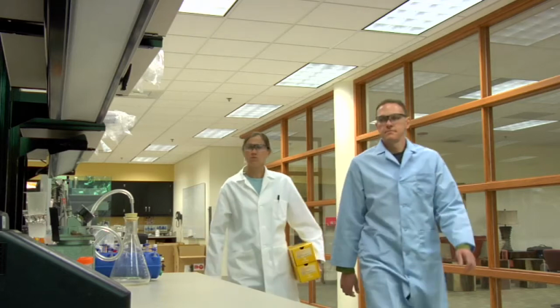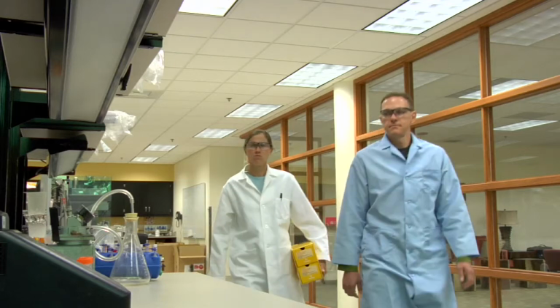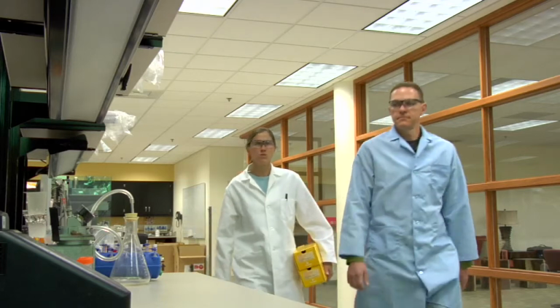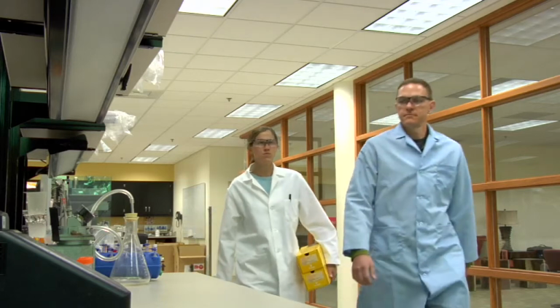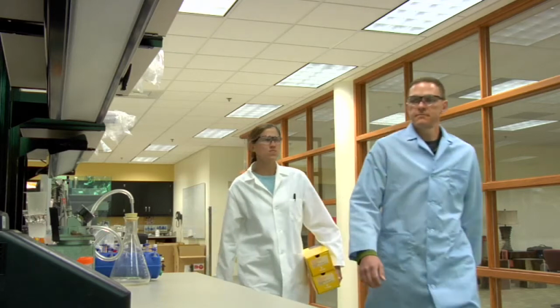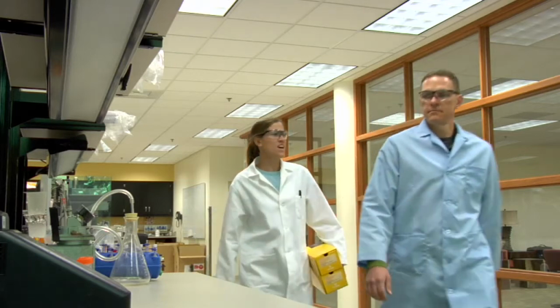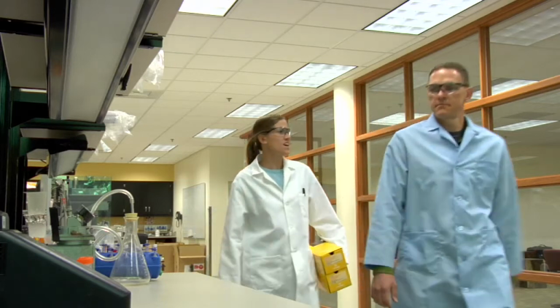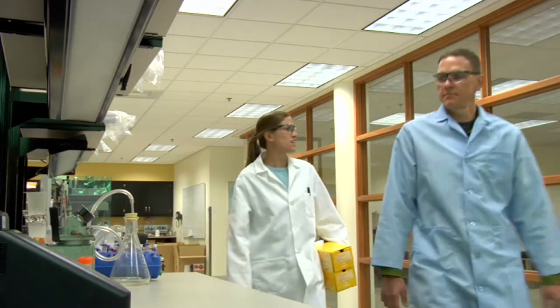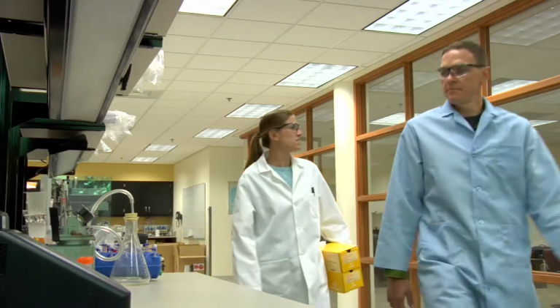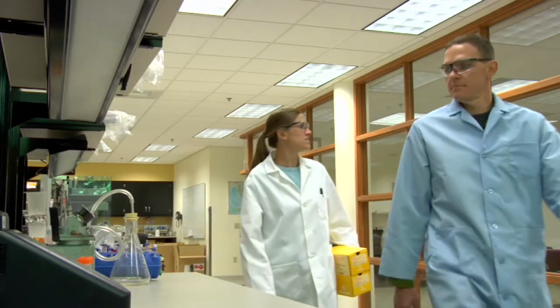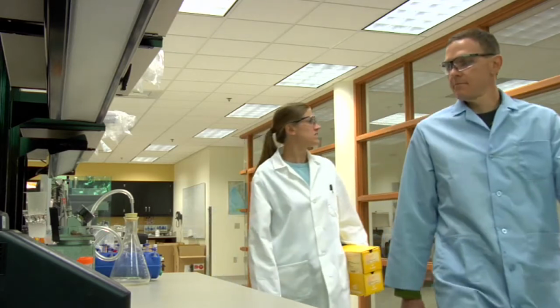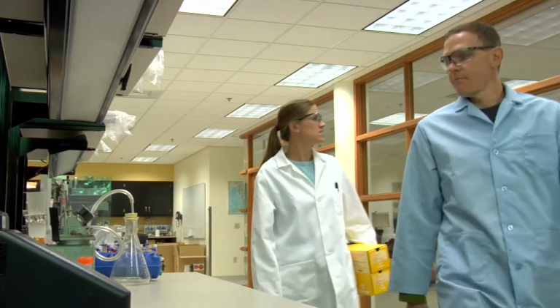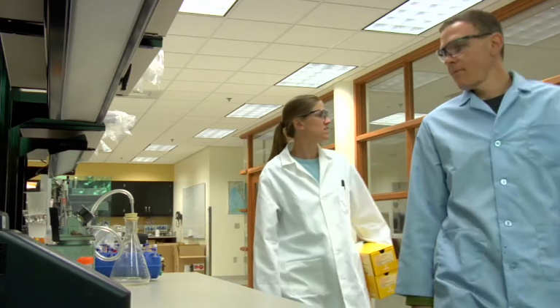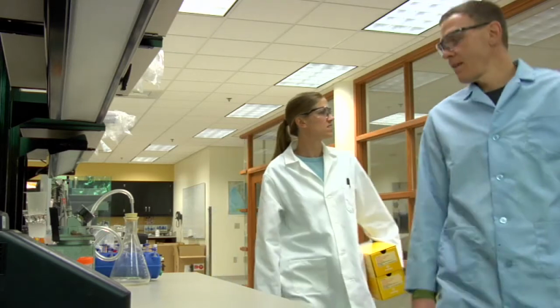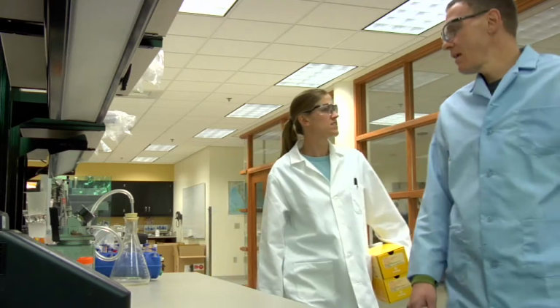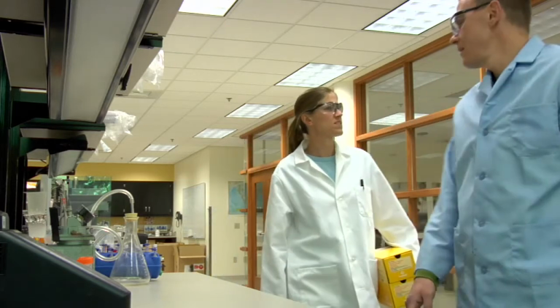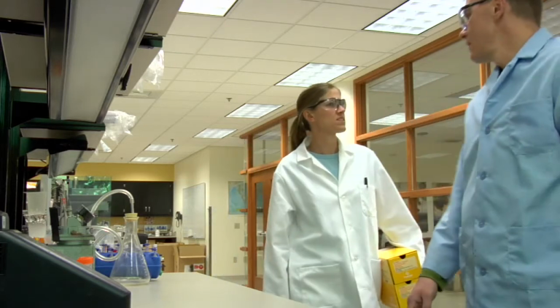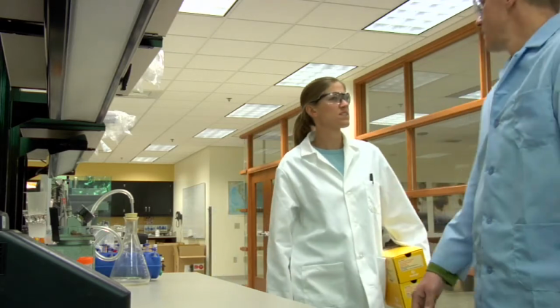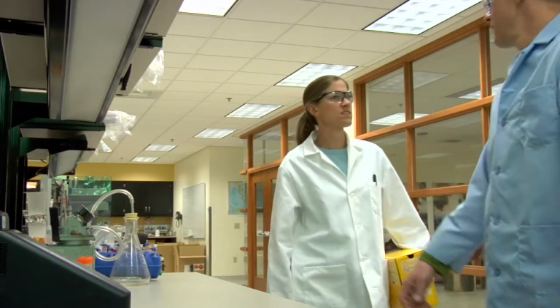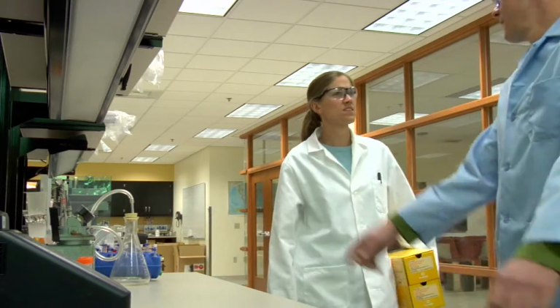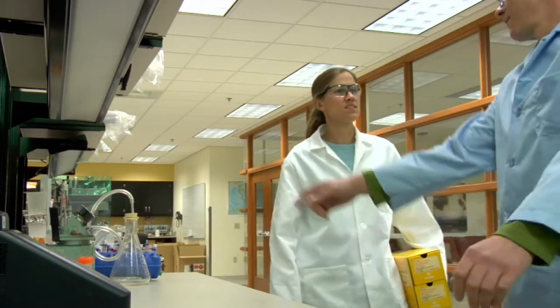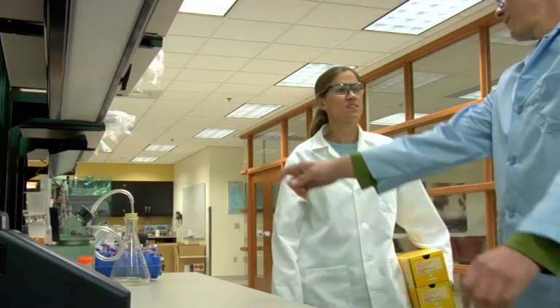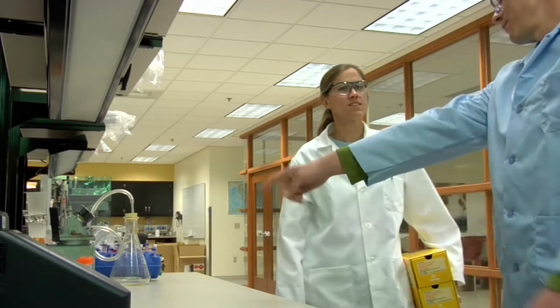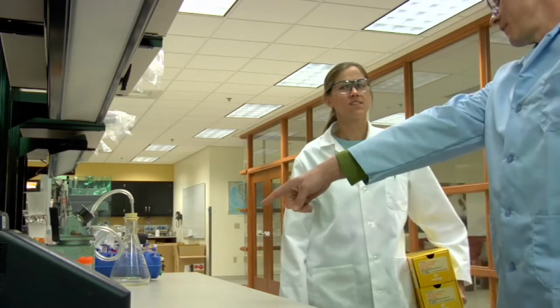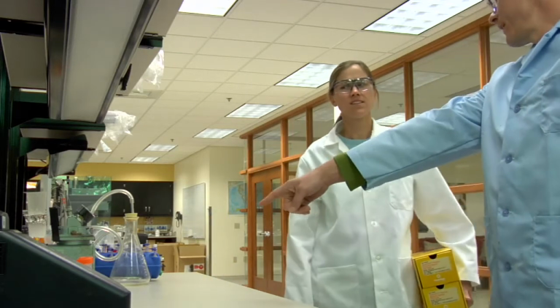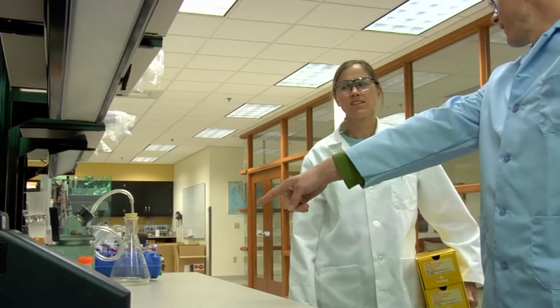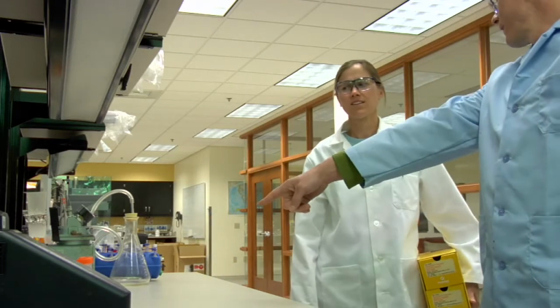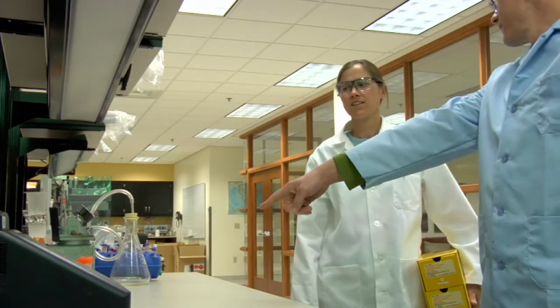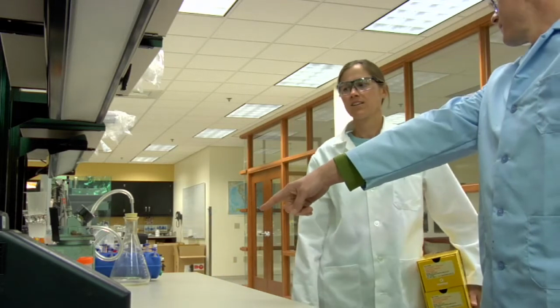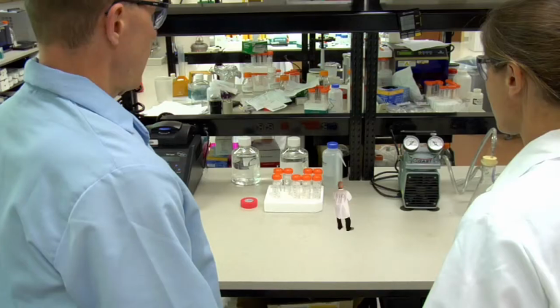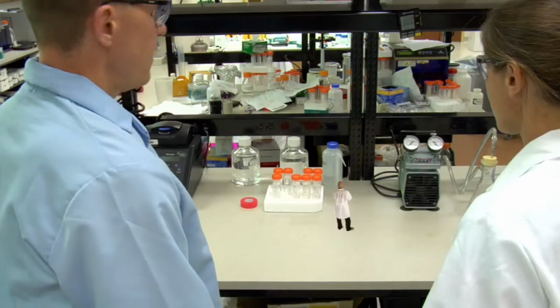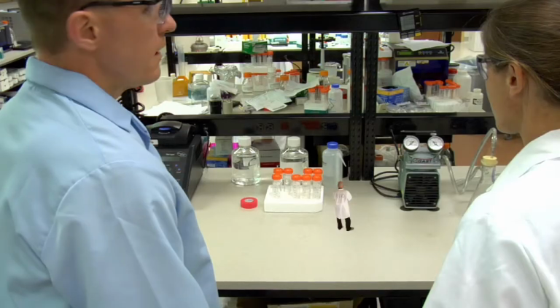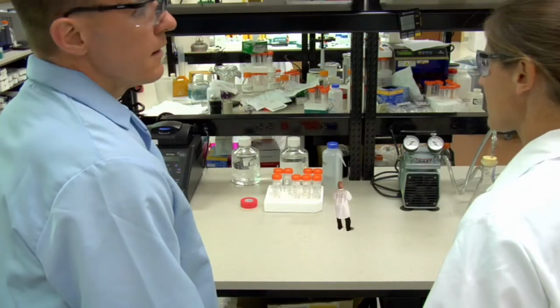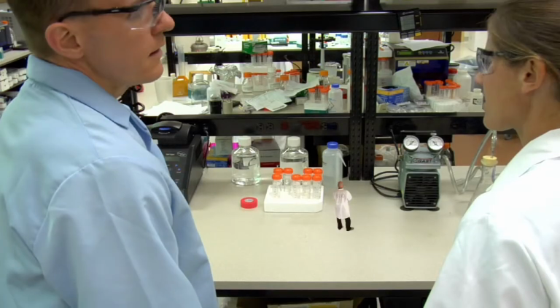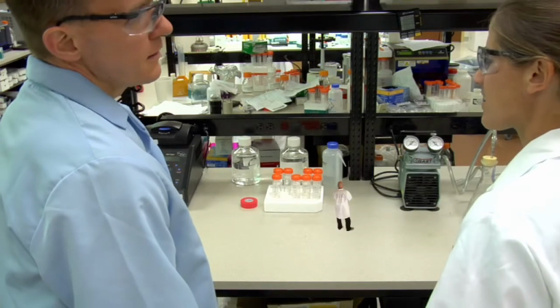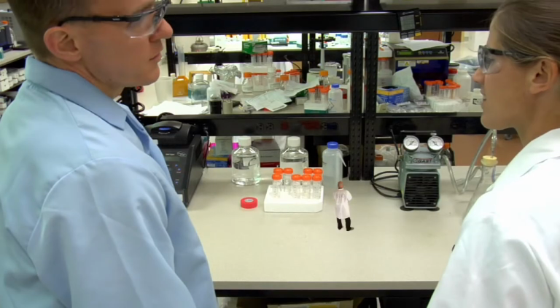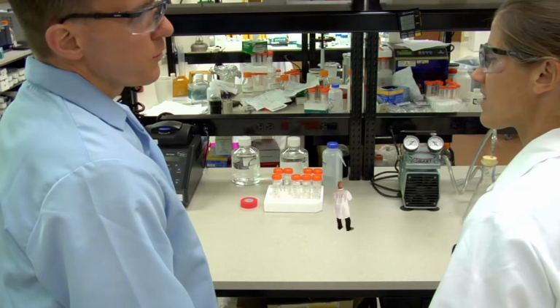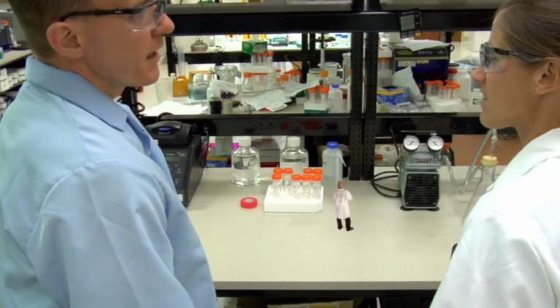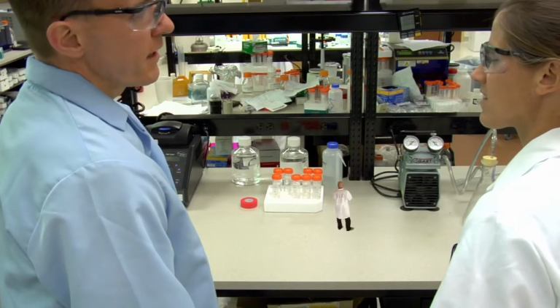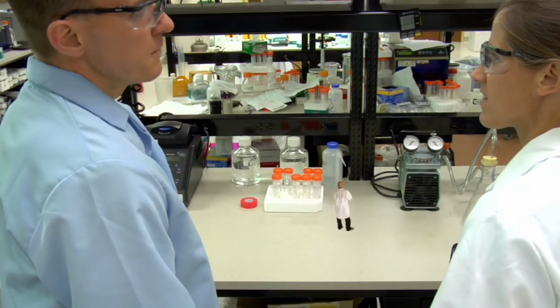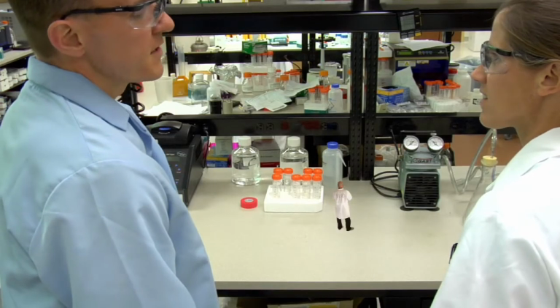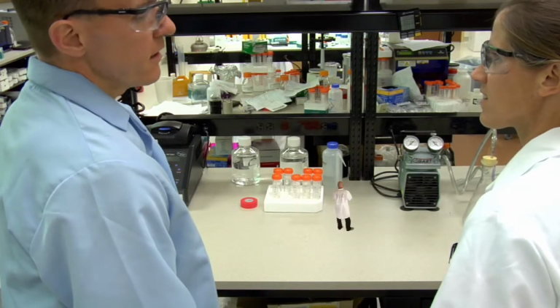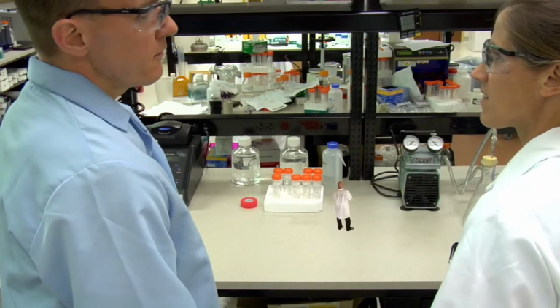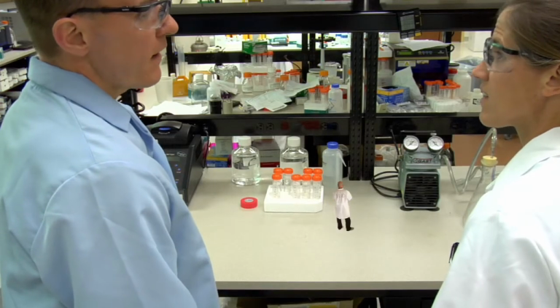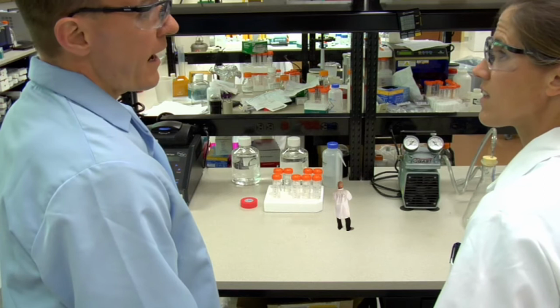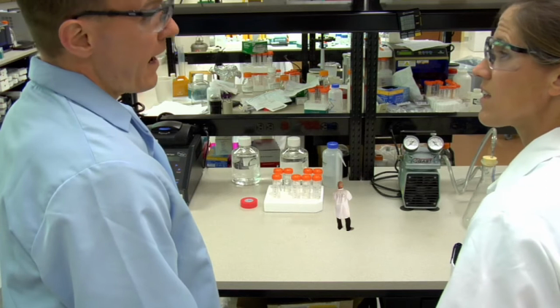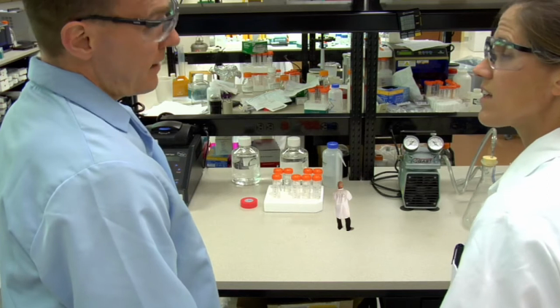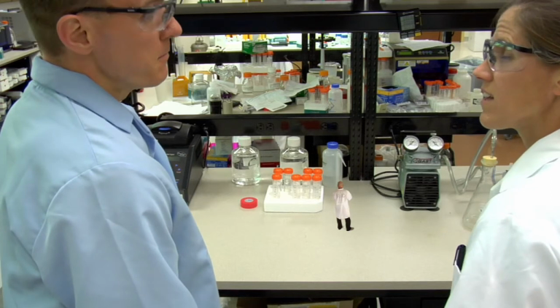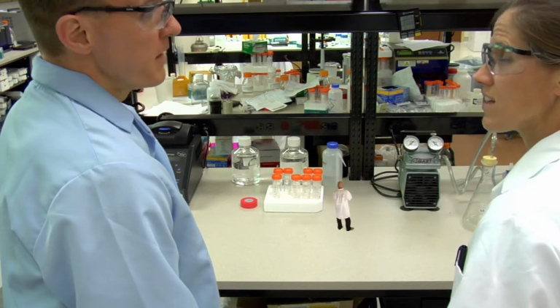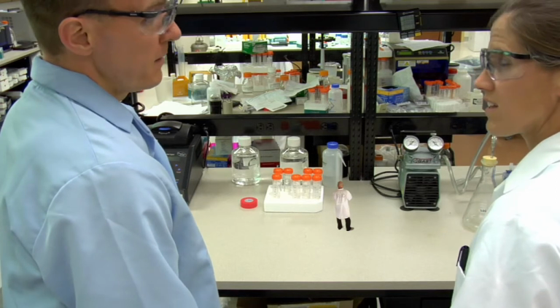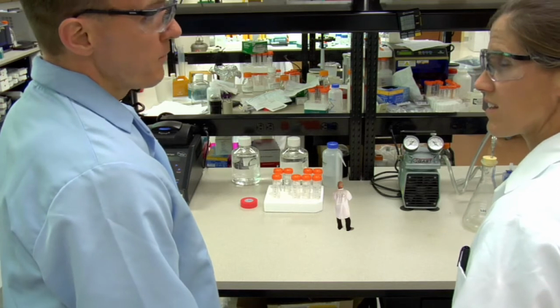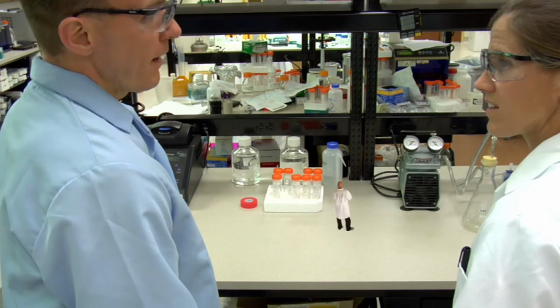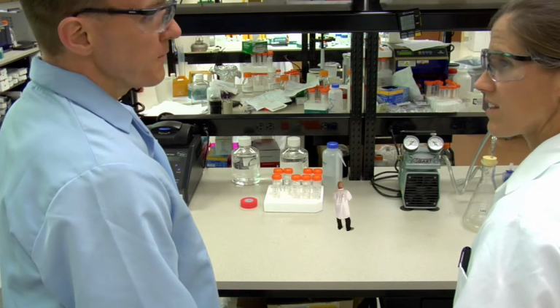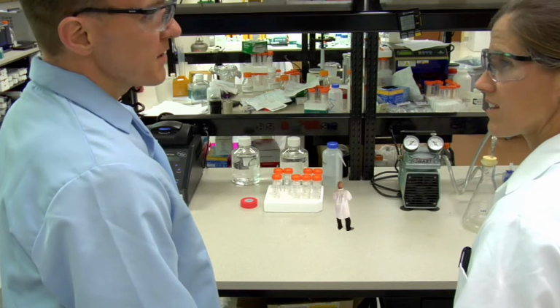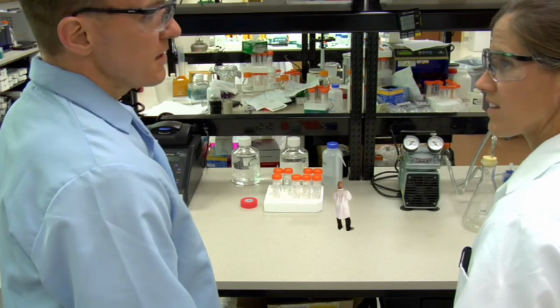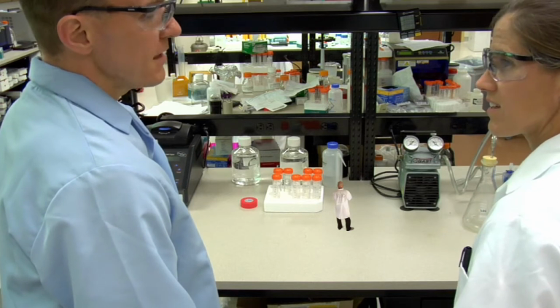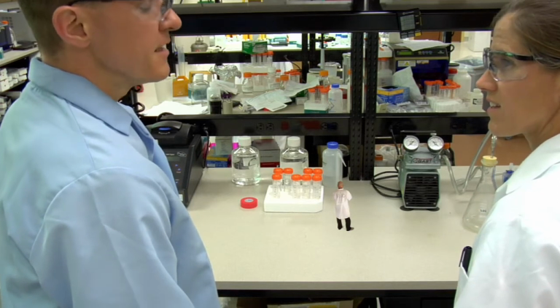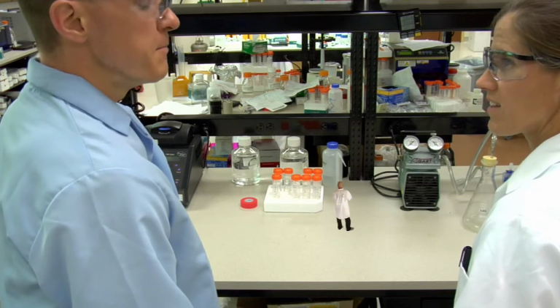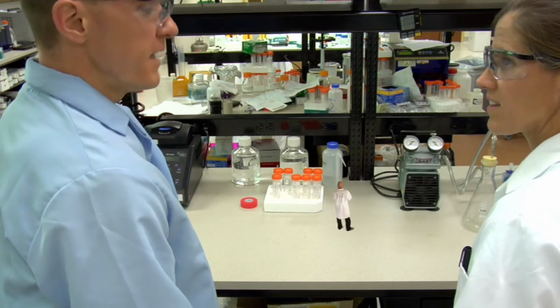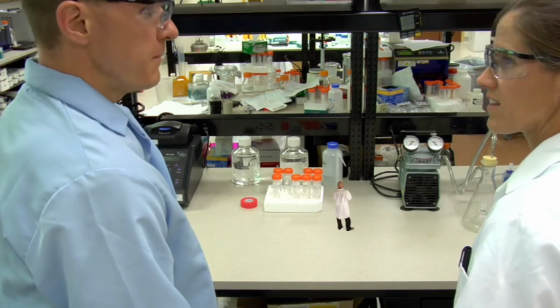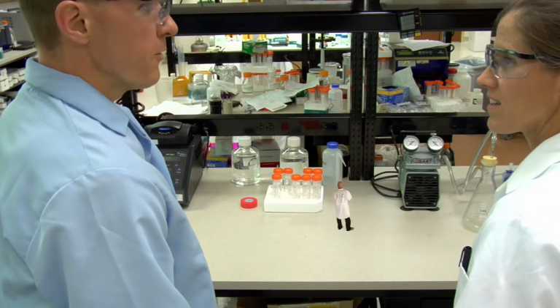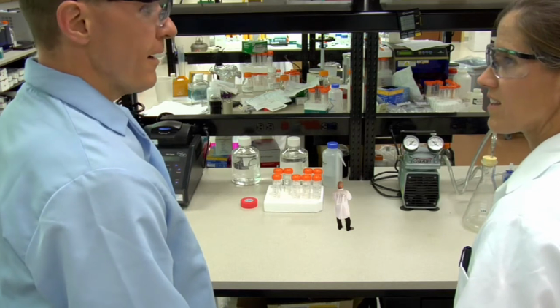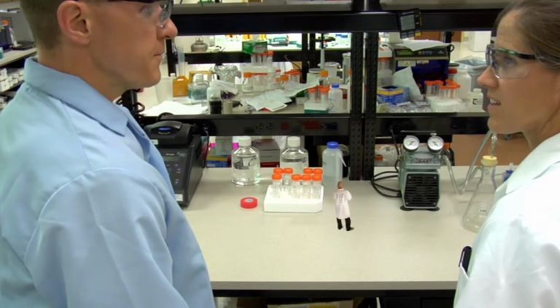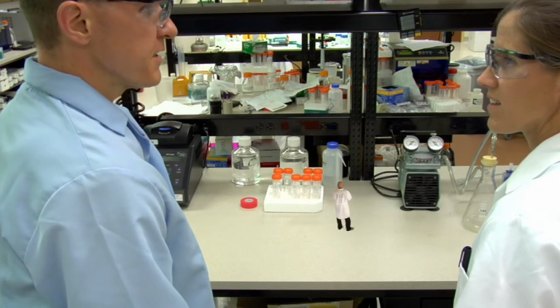Where's Vlad? There. He's shrinking himself and the Mini Preps into Mini Preps.